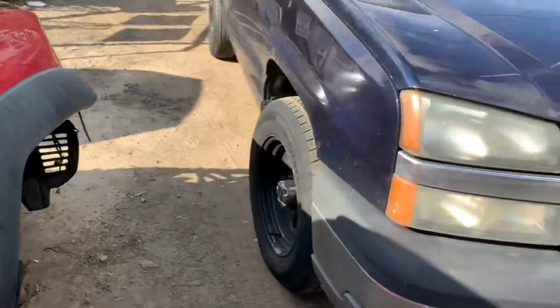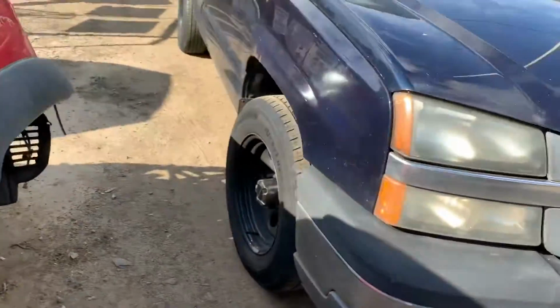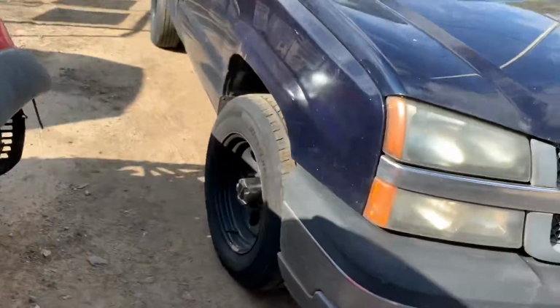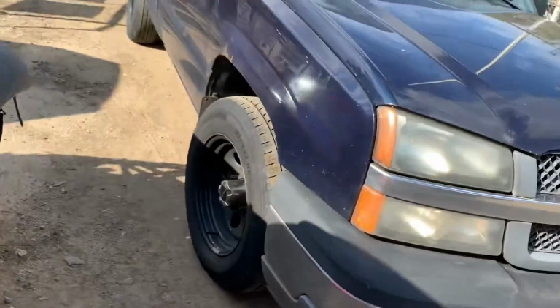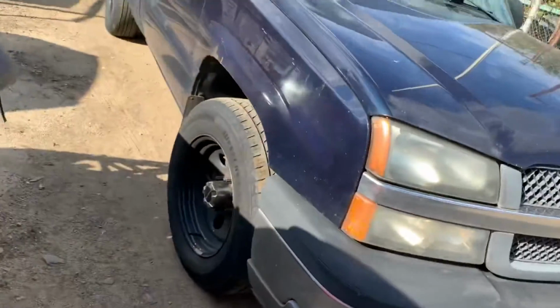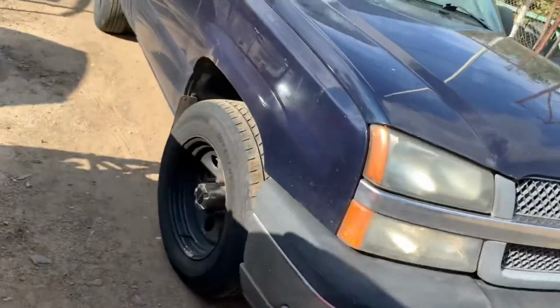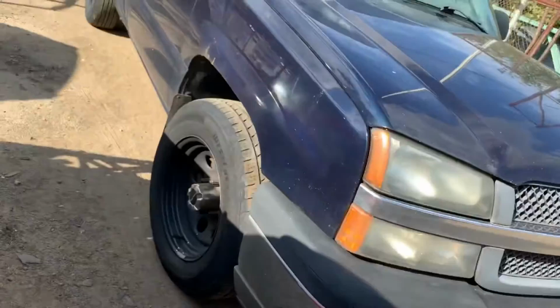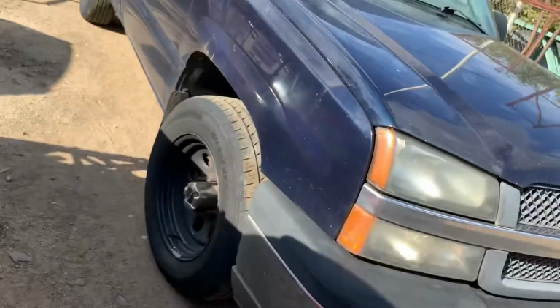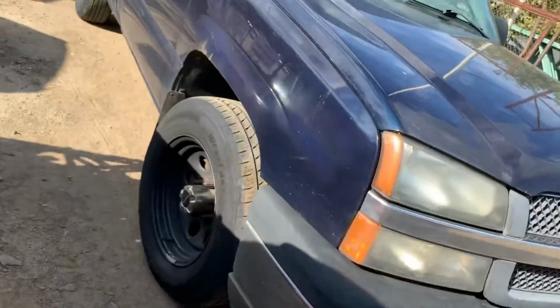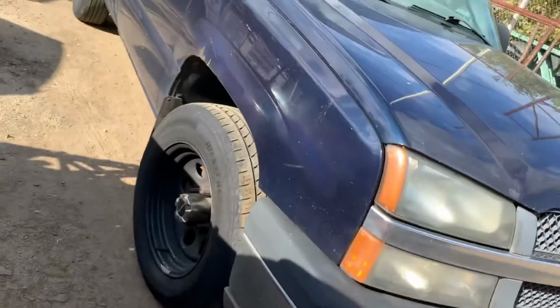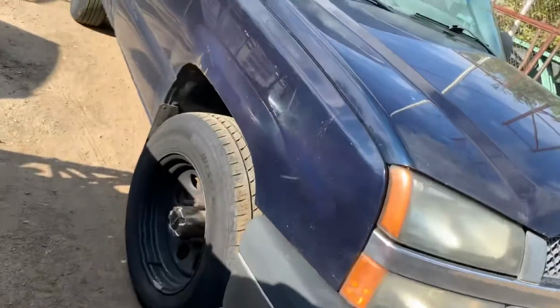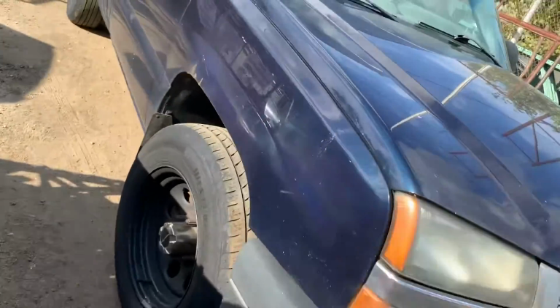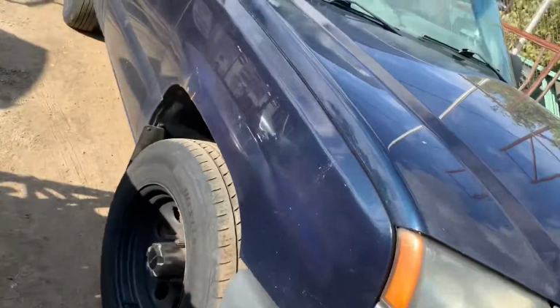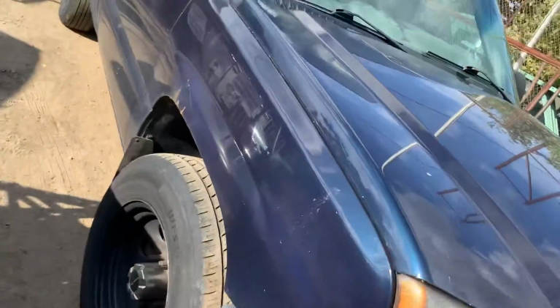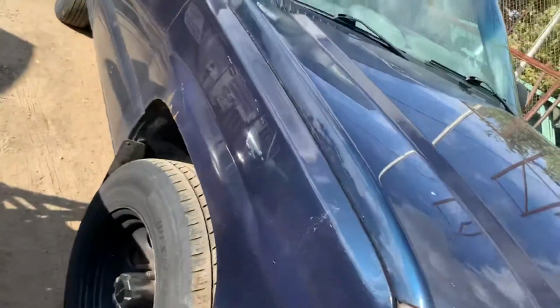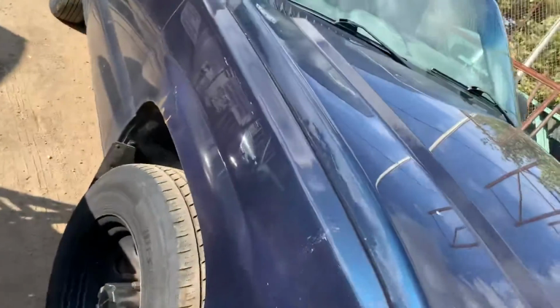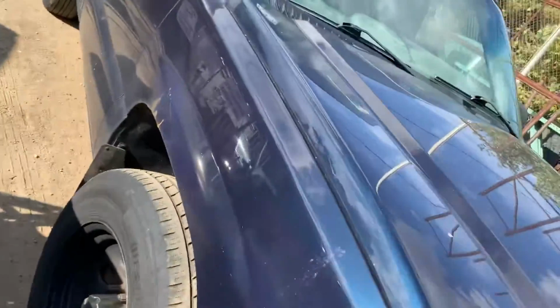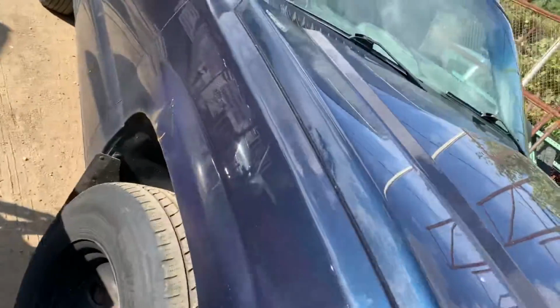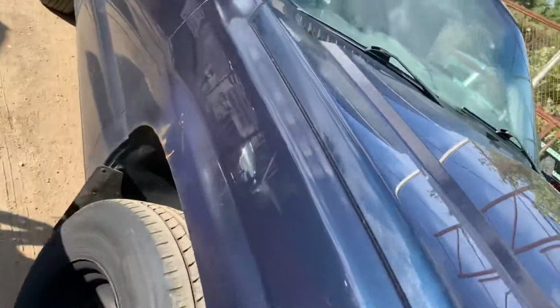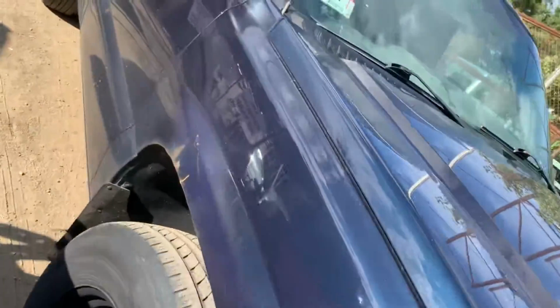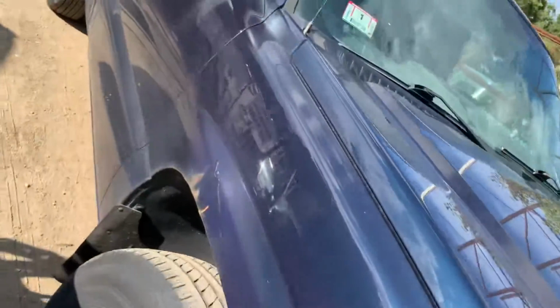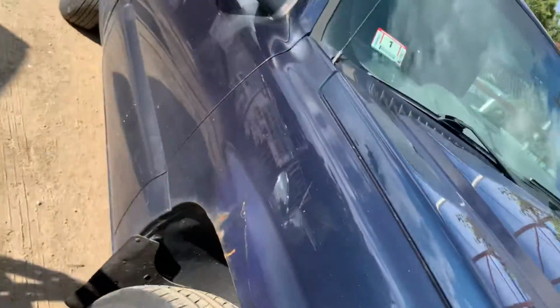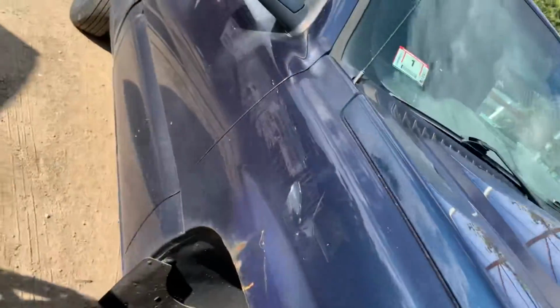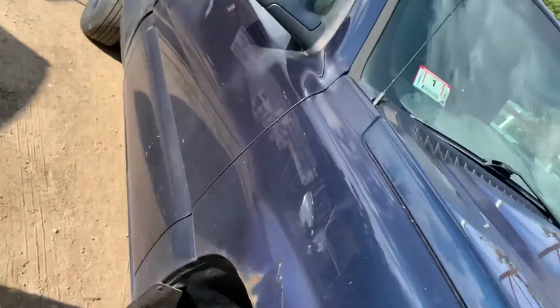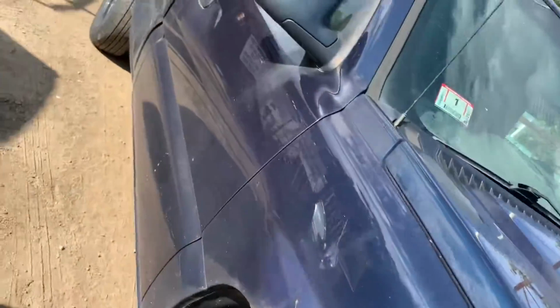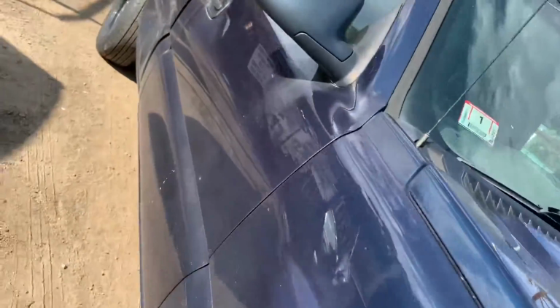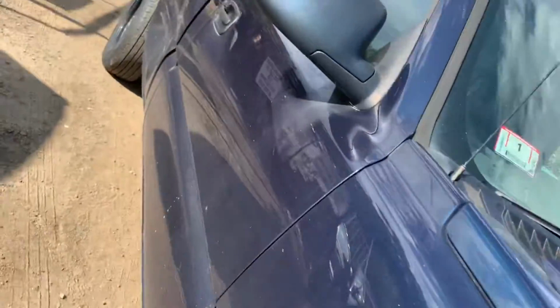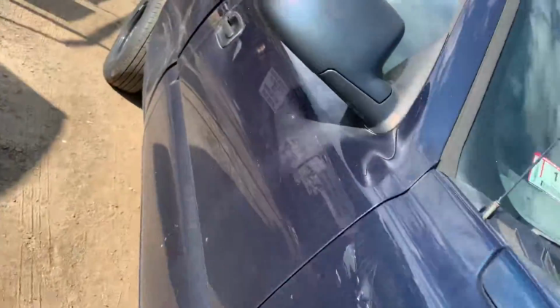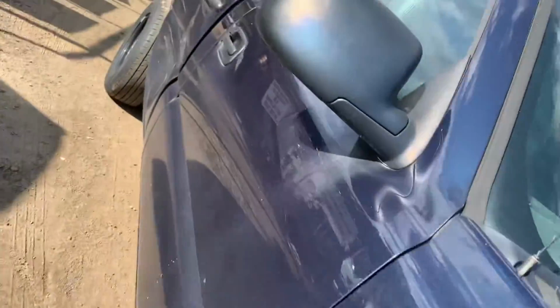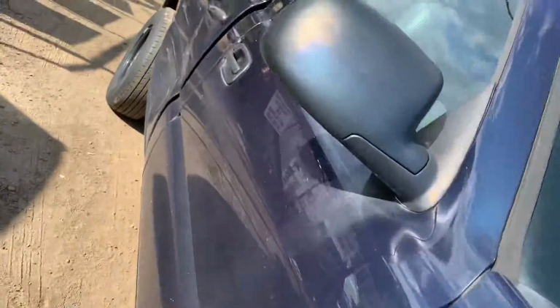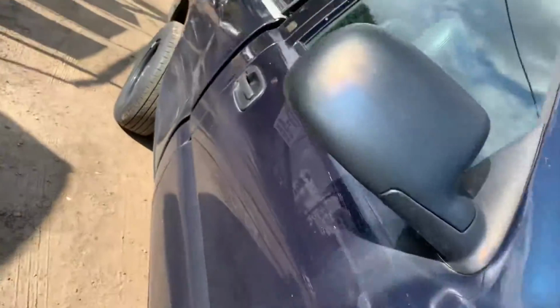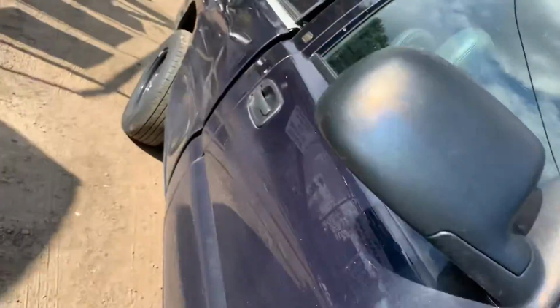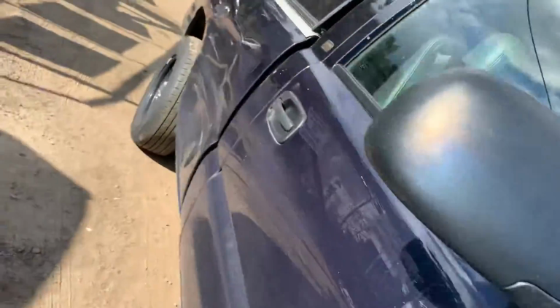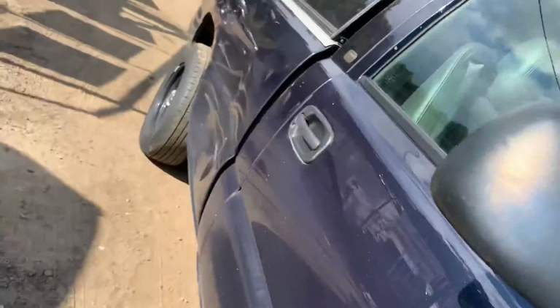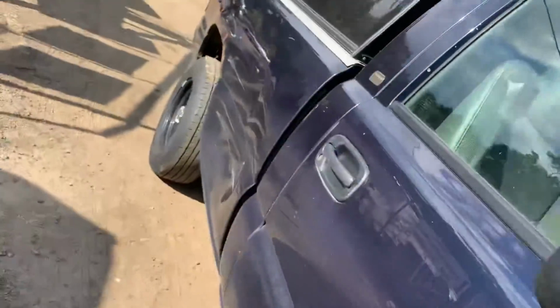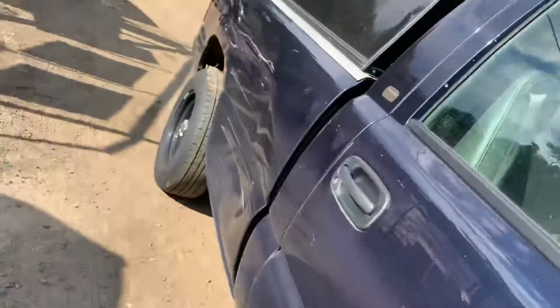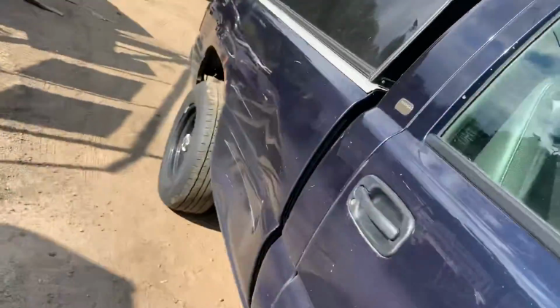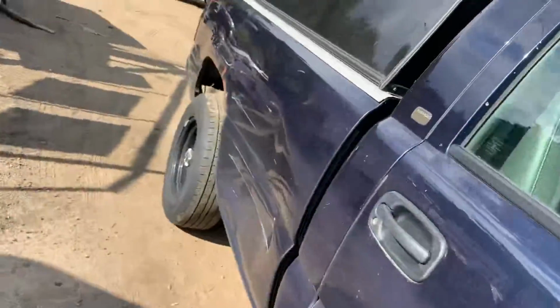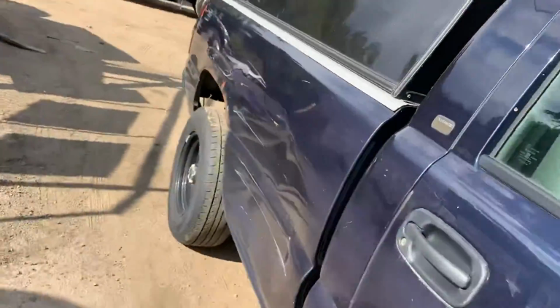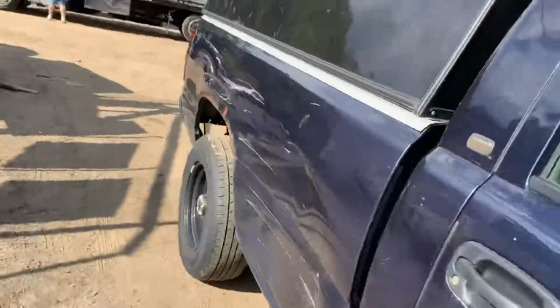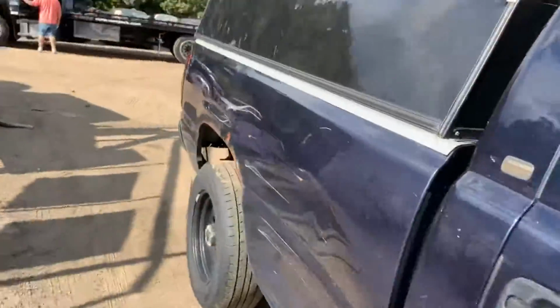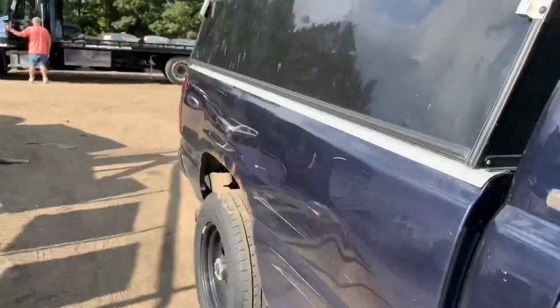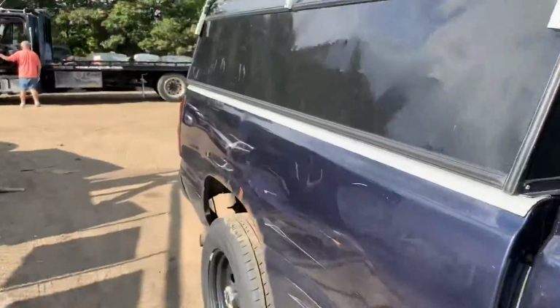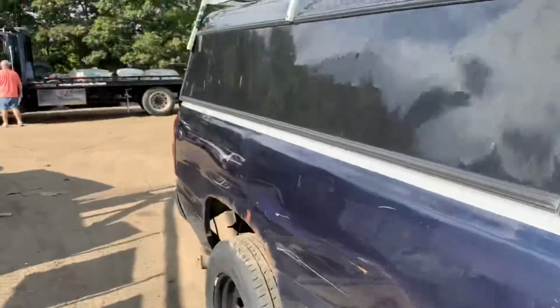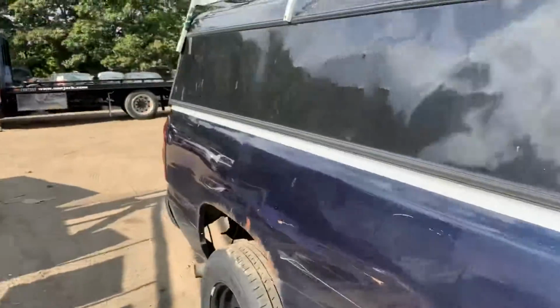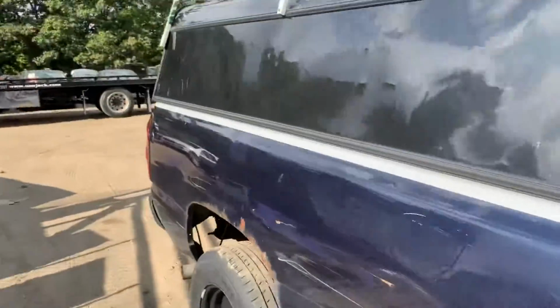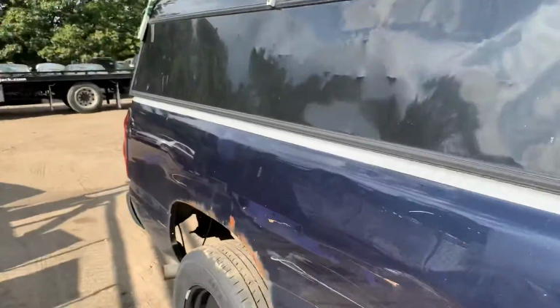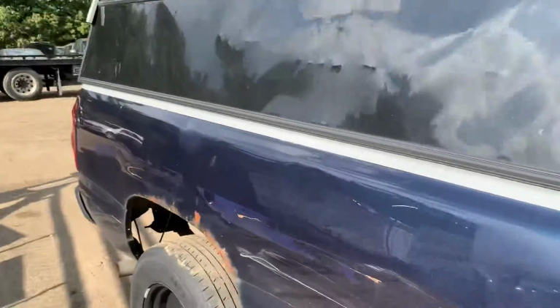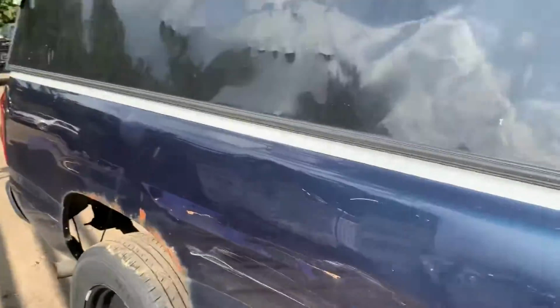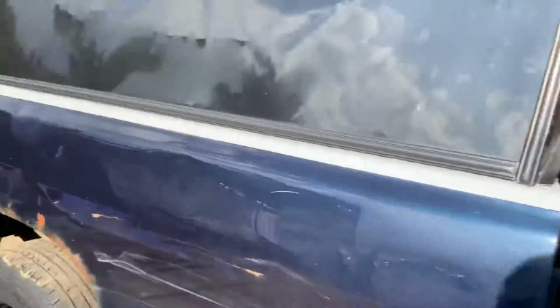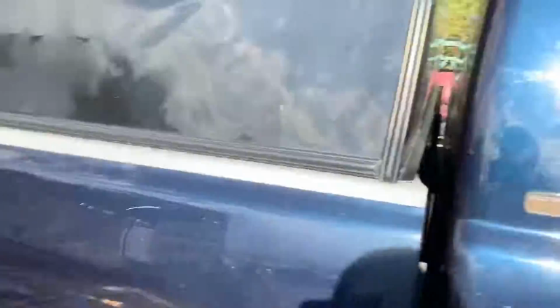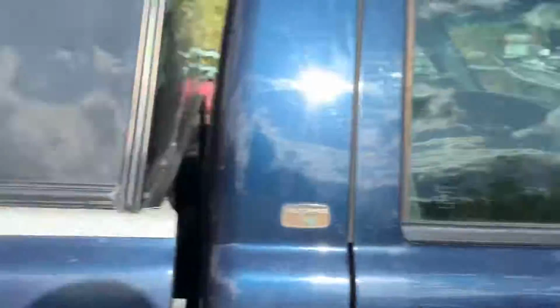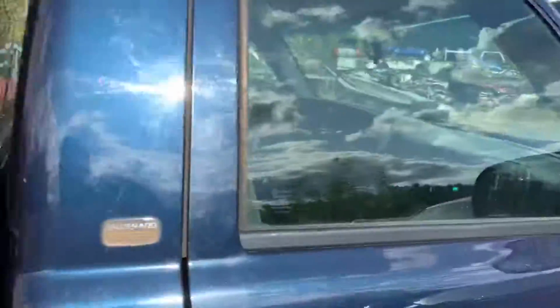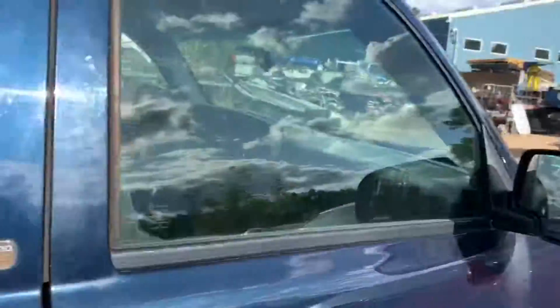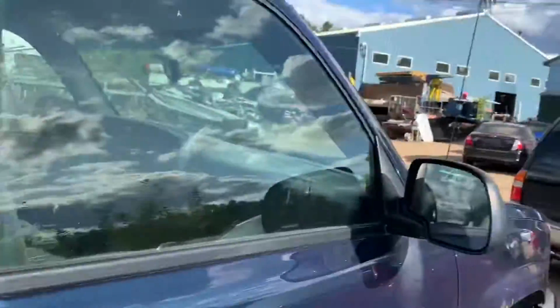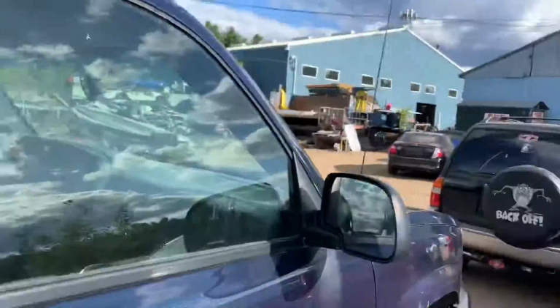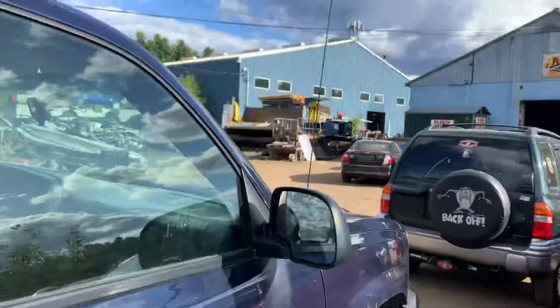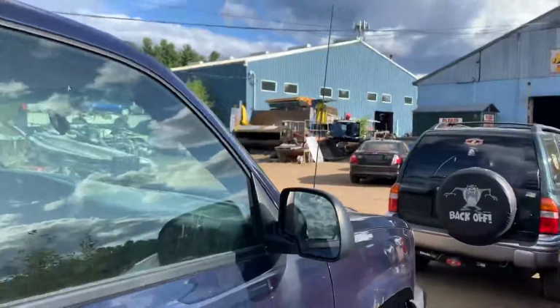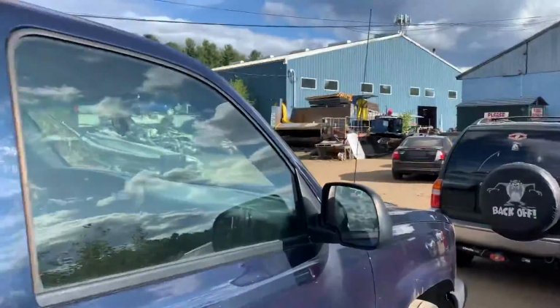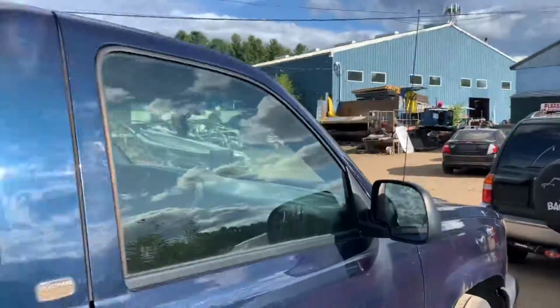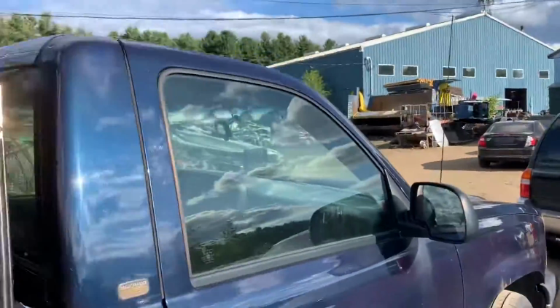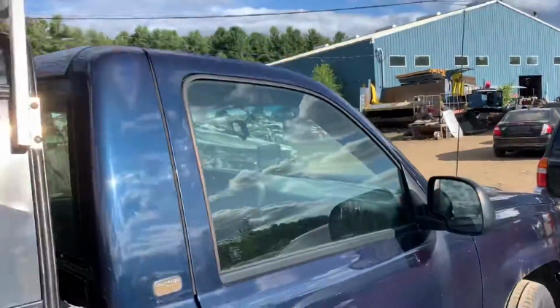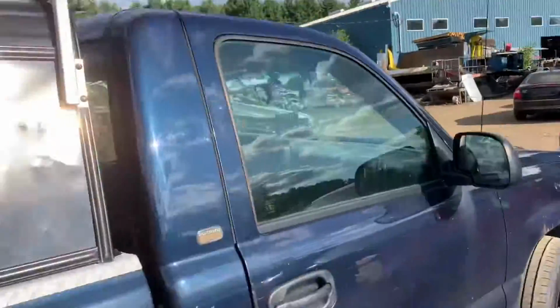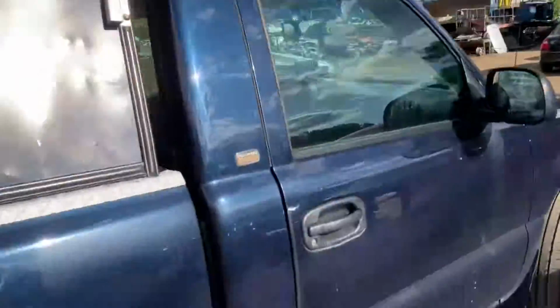Fender on this side is rotted, front door is rotted, bed is junk. It's got manual mirrors.